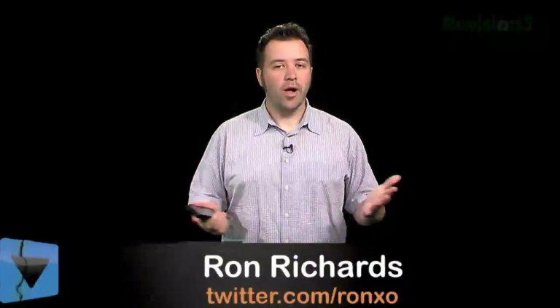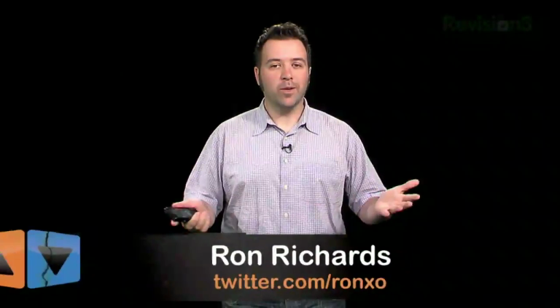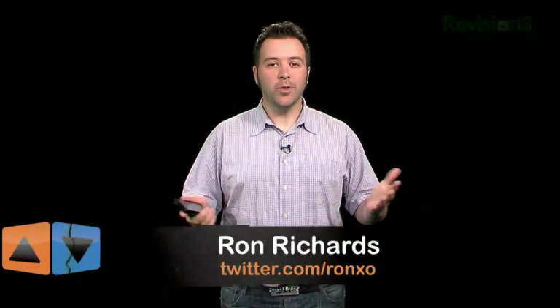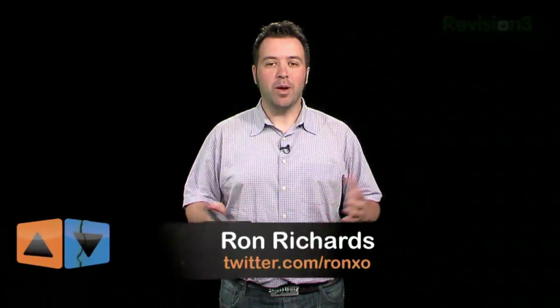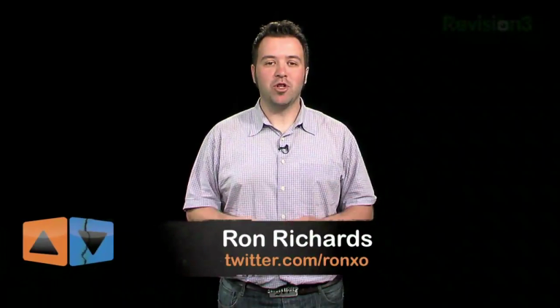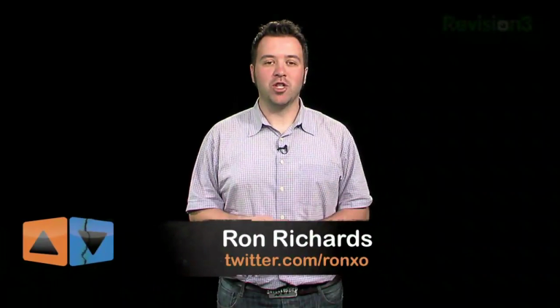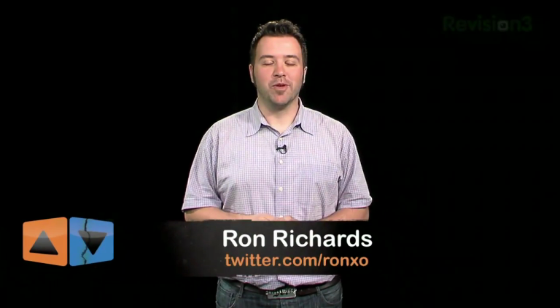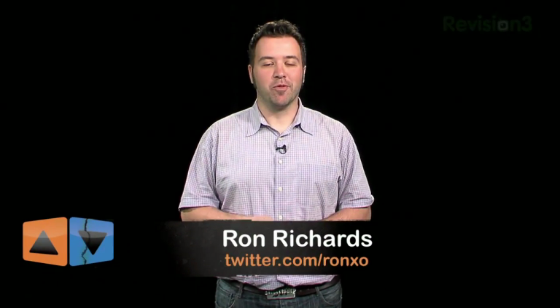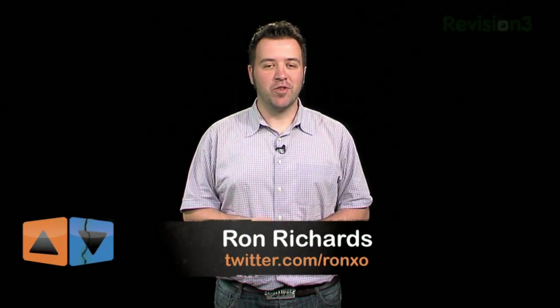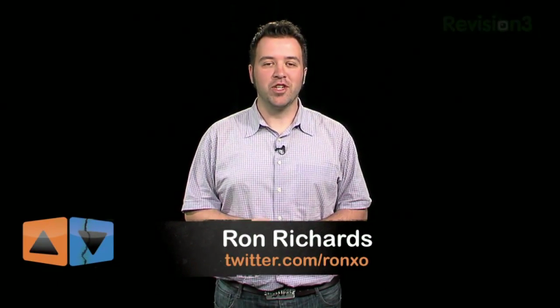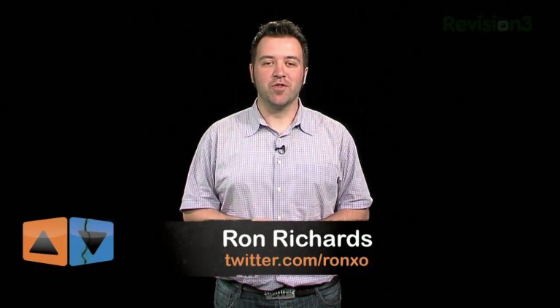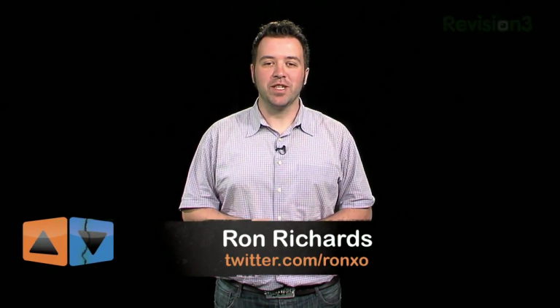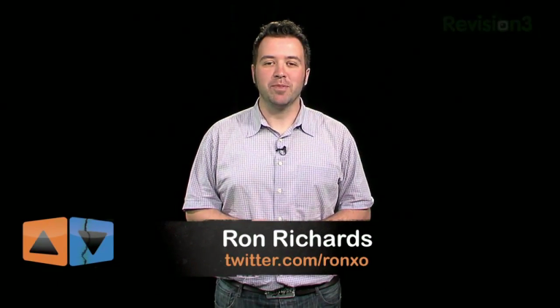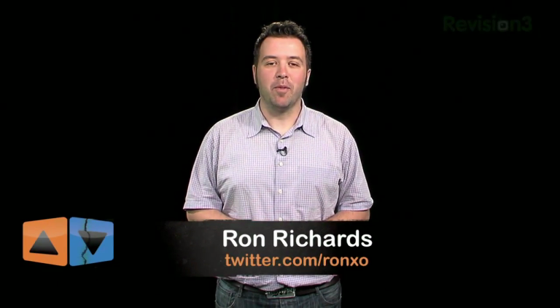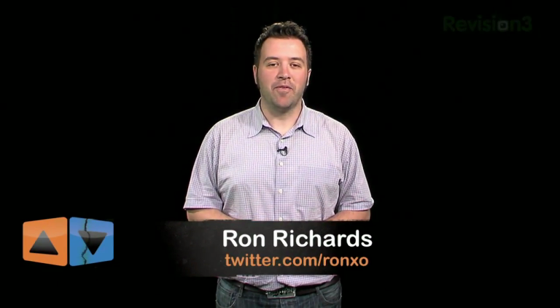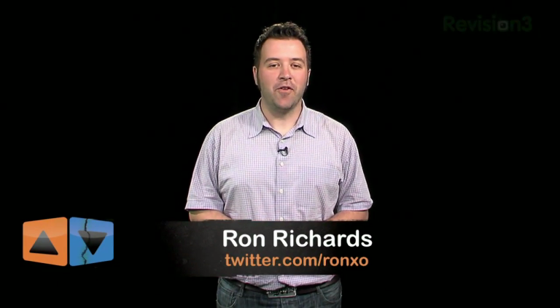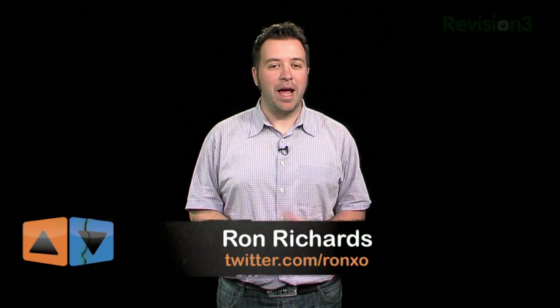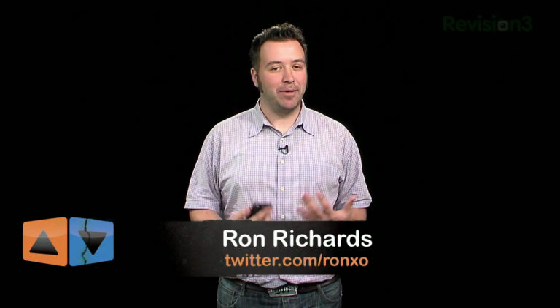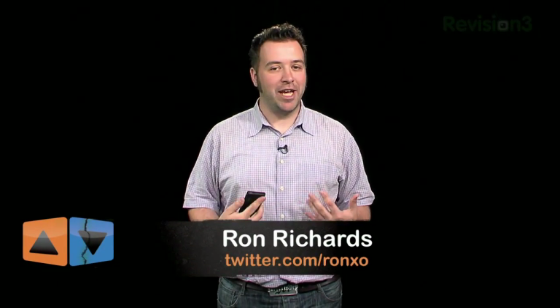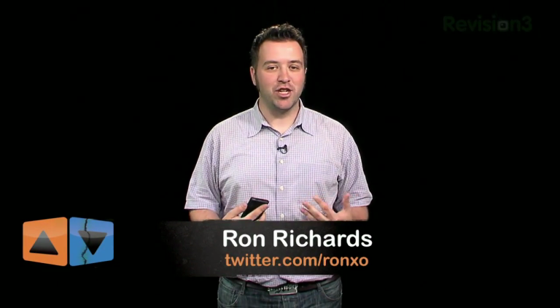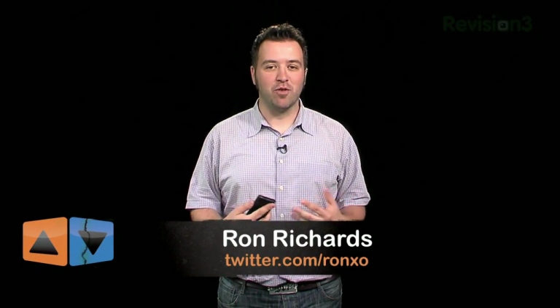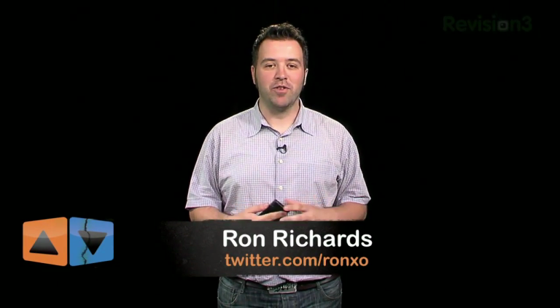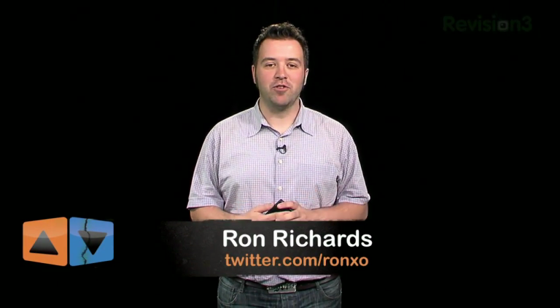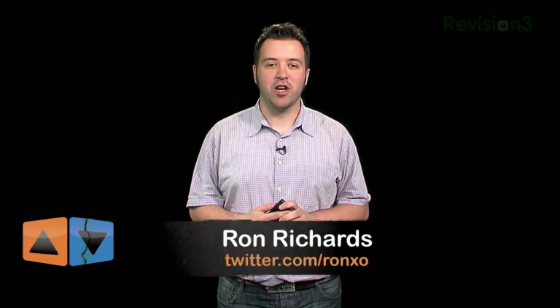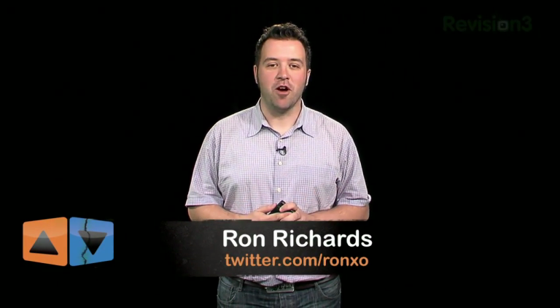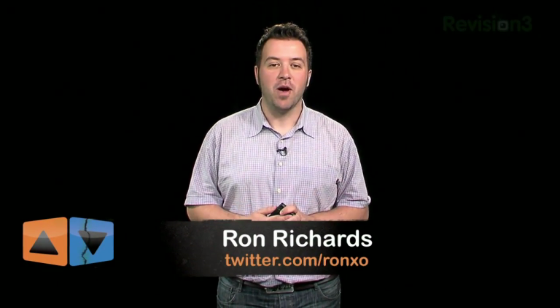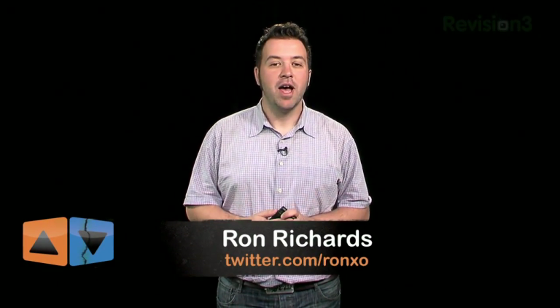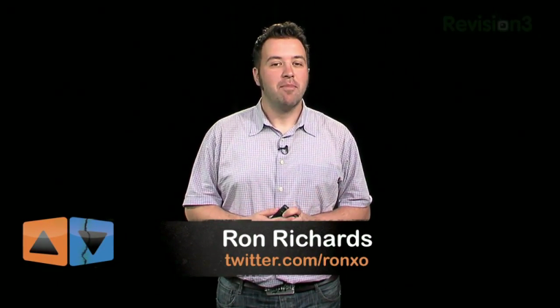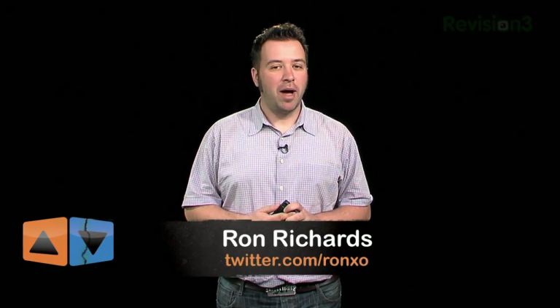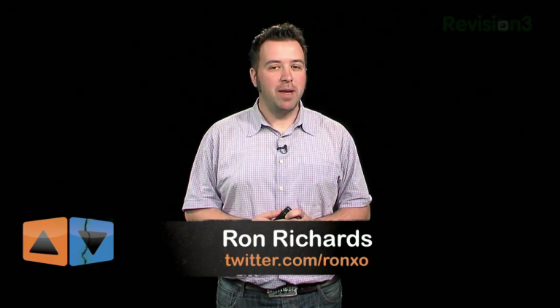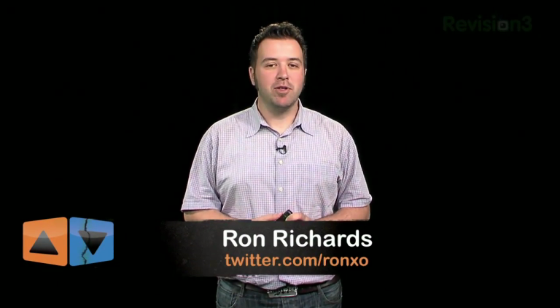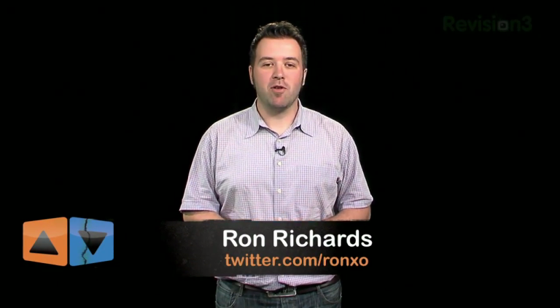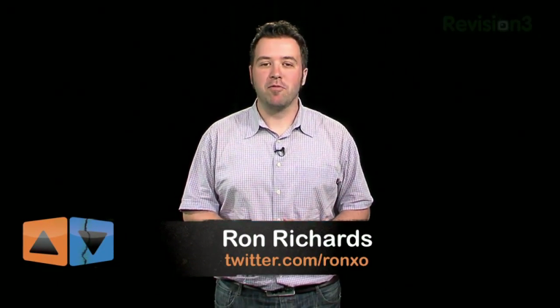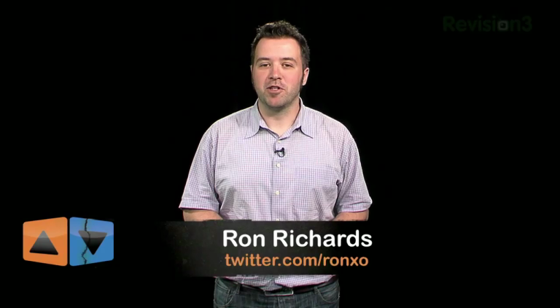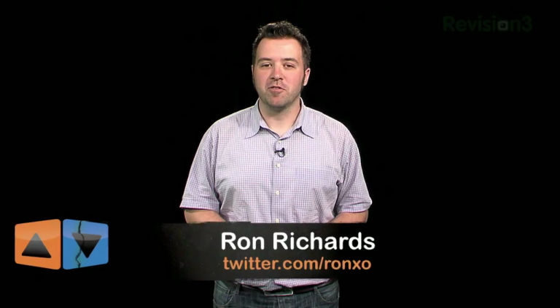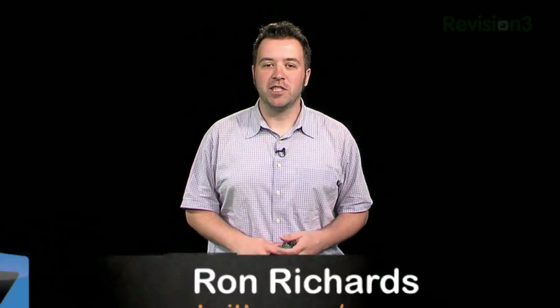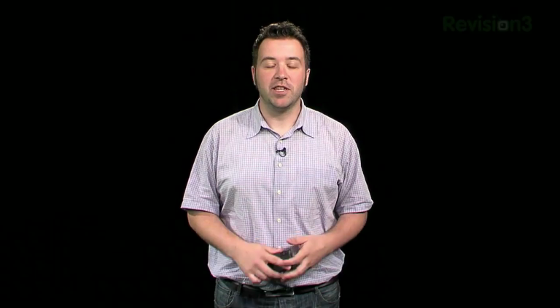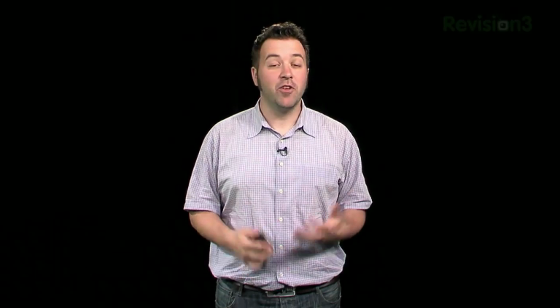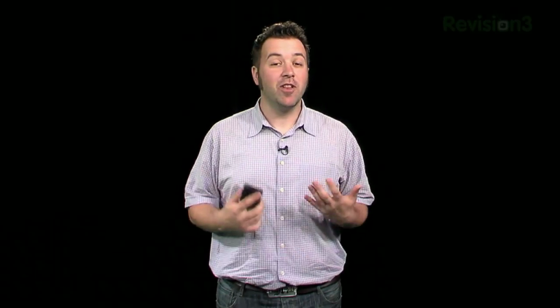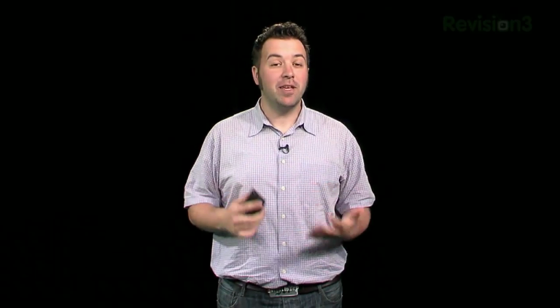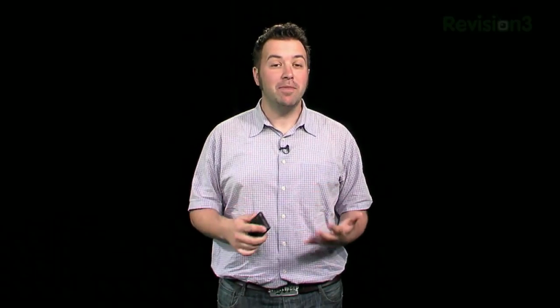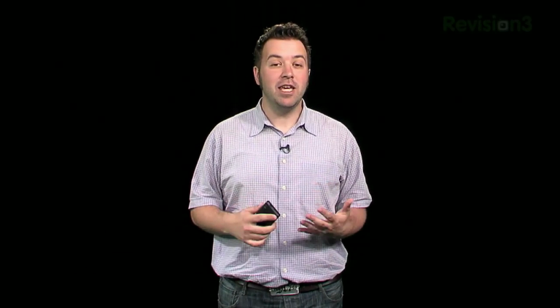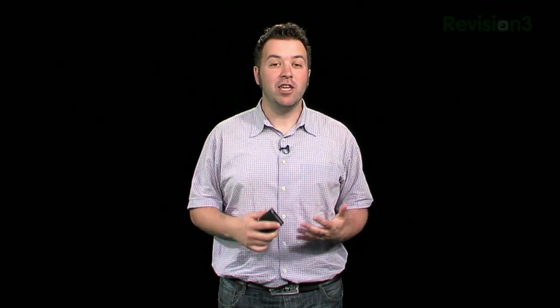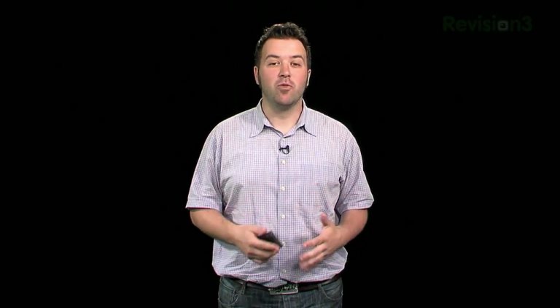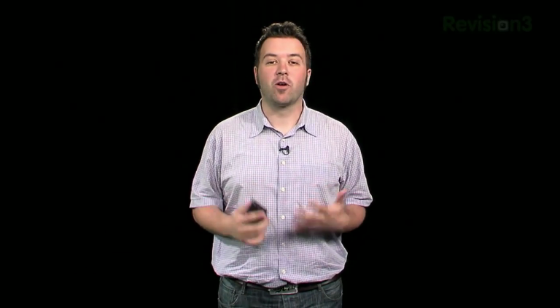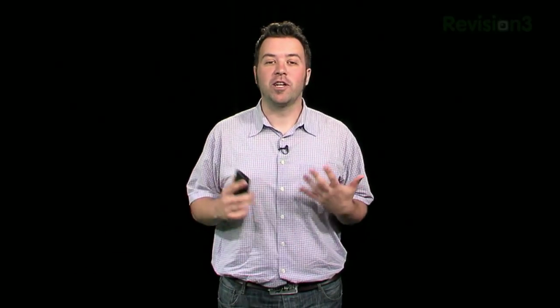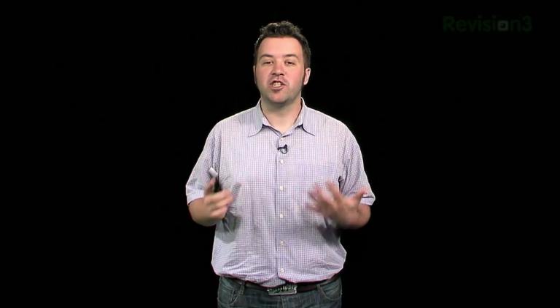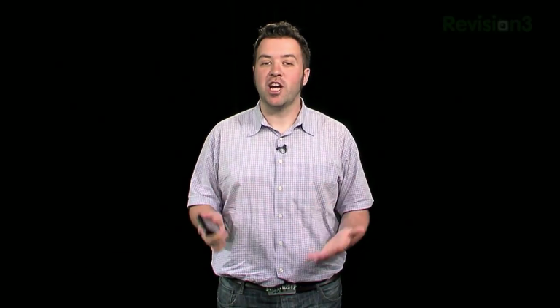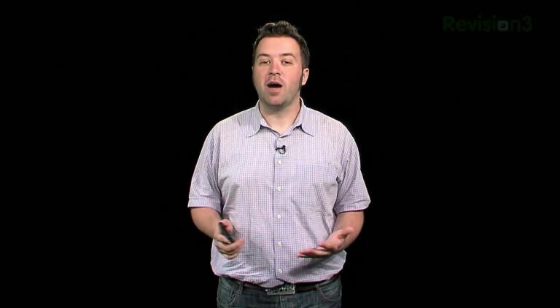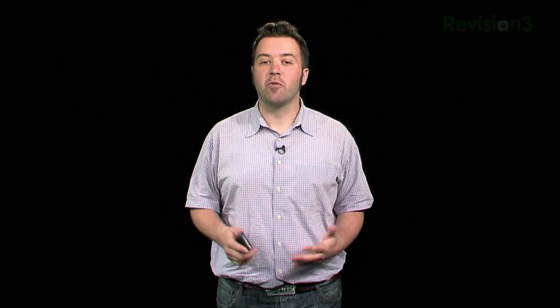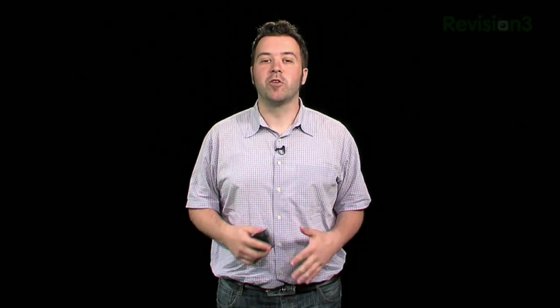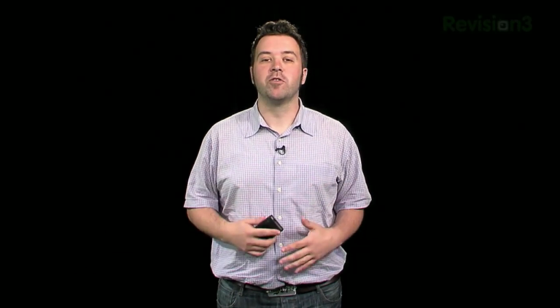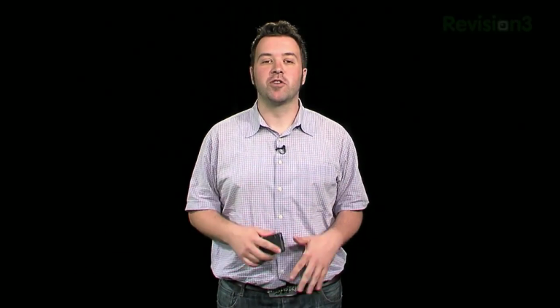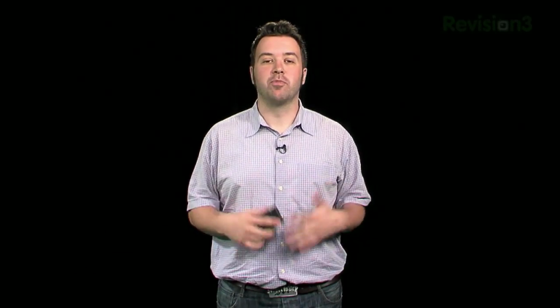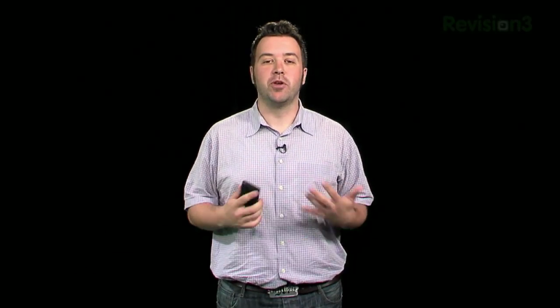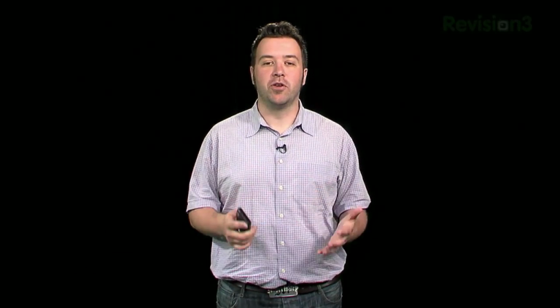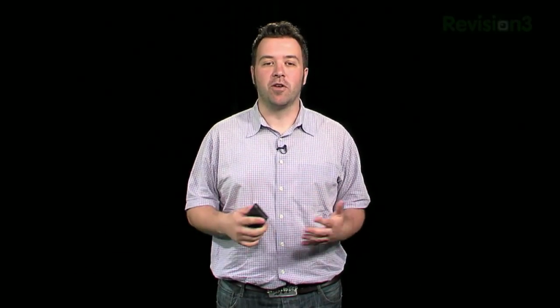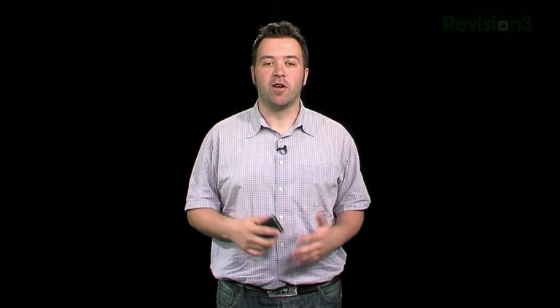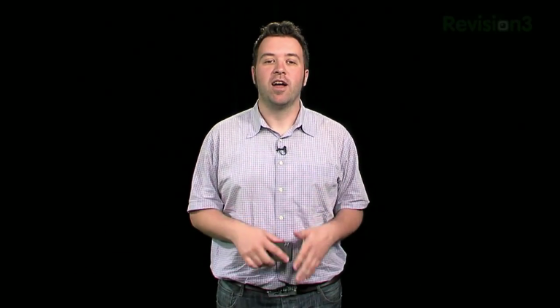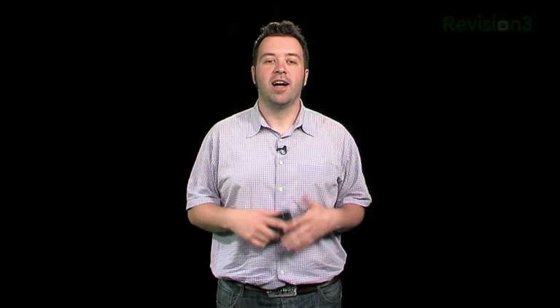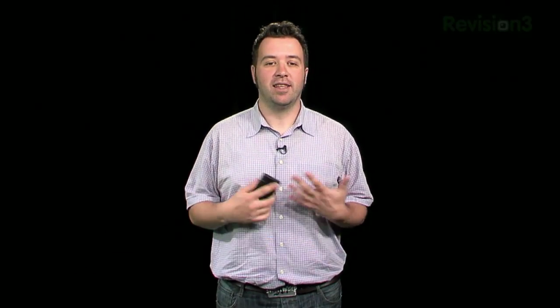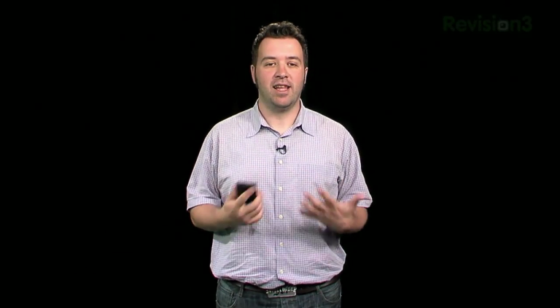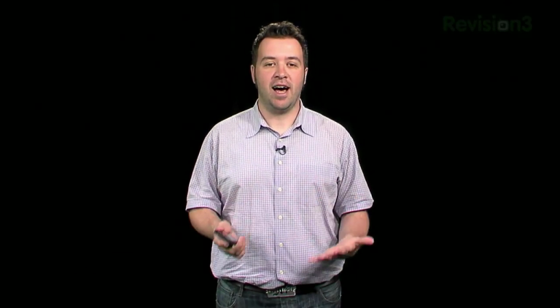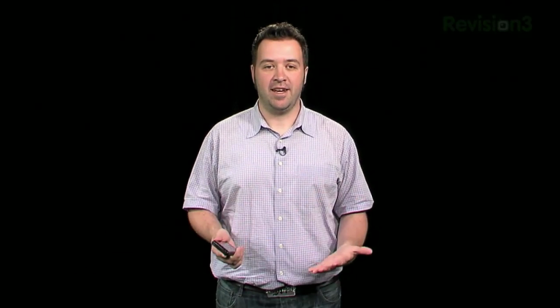Welcome to App Judgment, Revision 3's mobile phone application review show. My name is Ron Richards, and if you're like me, you work at a job where you use your computer a lot.